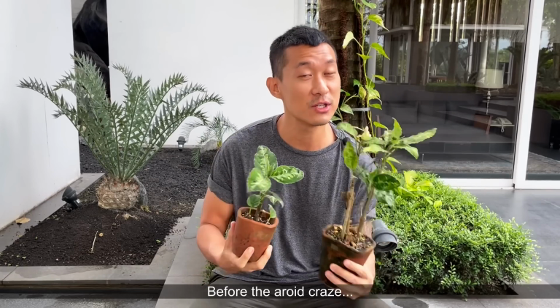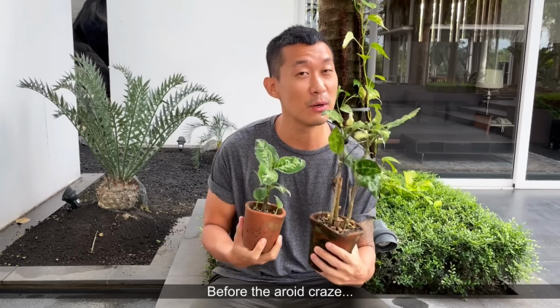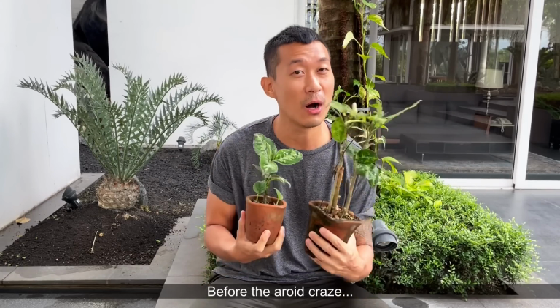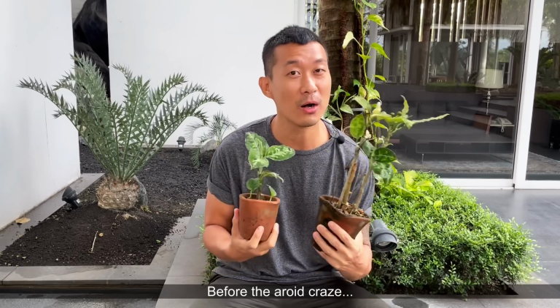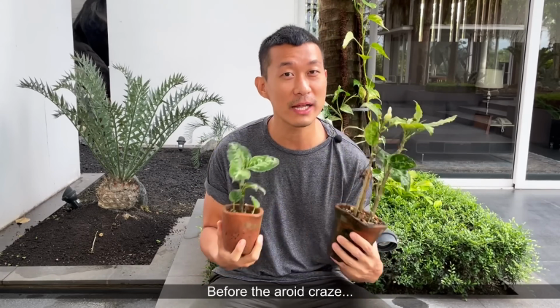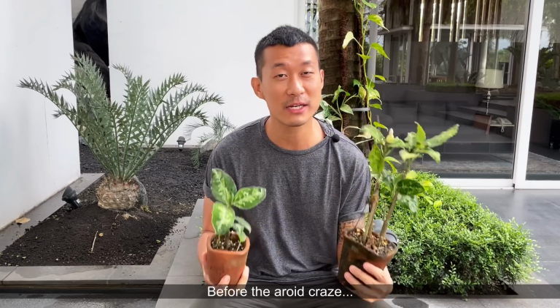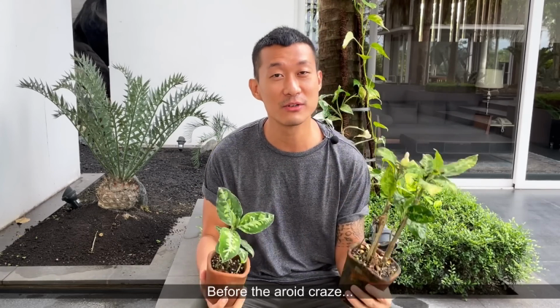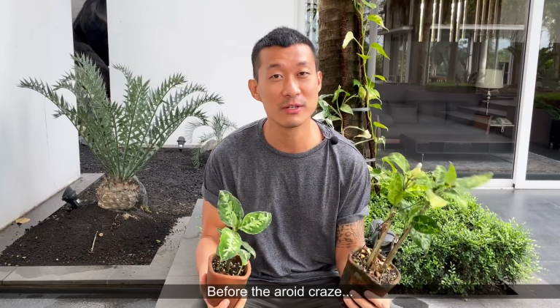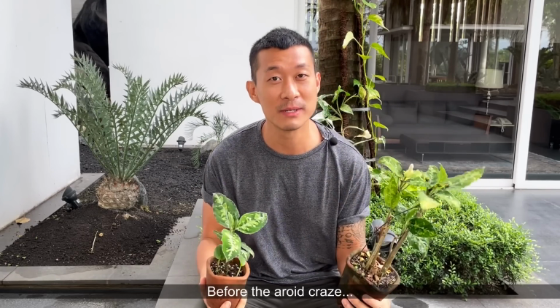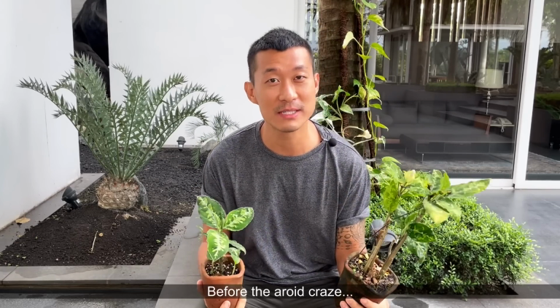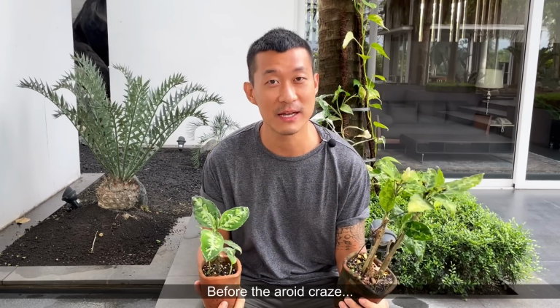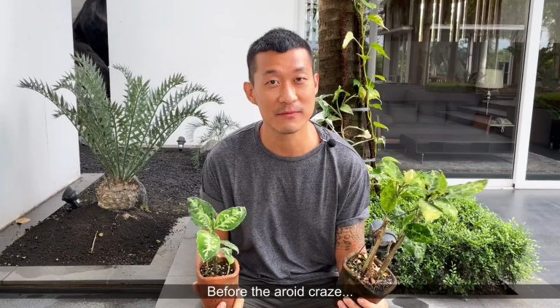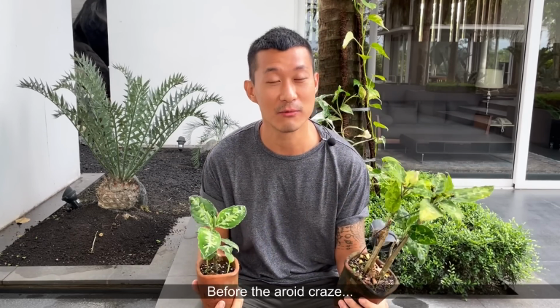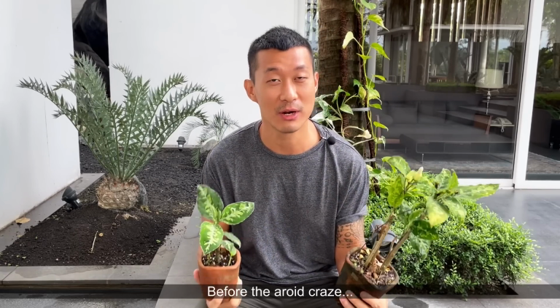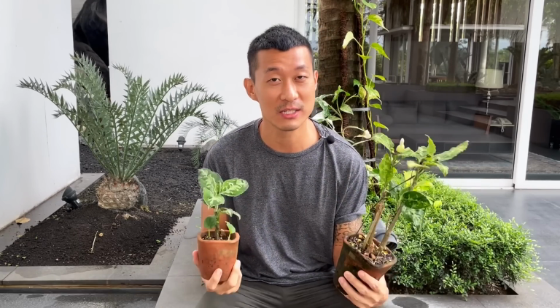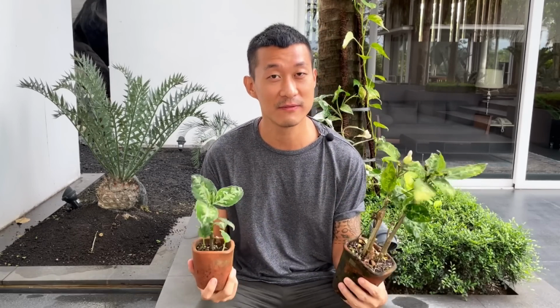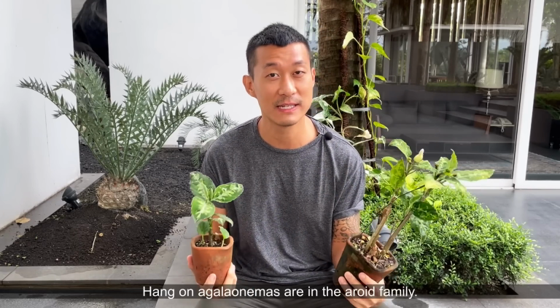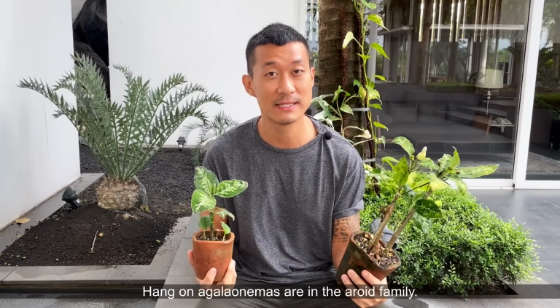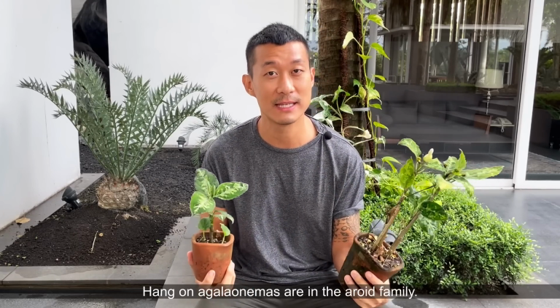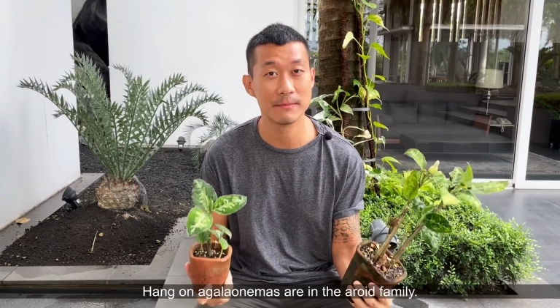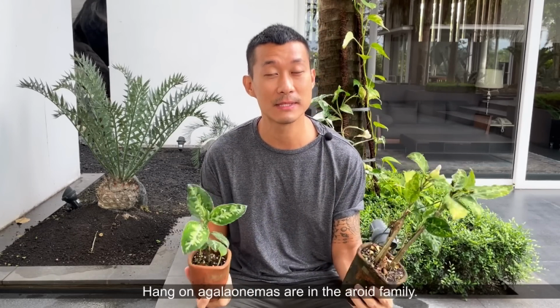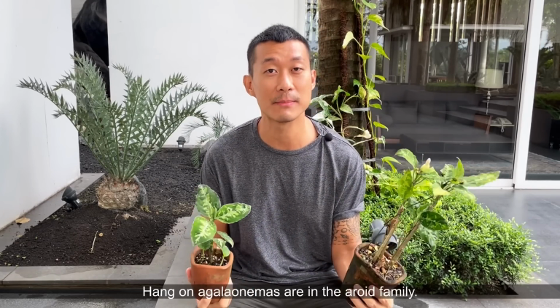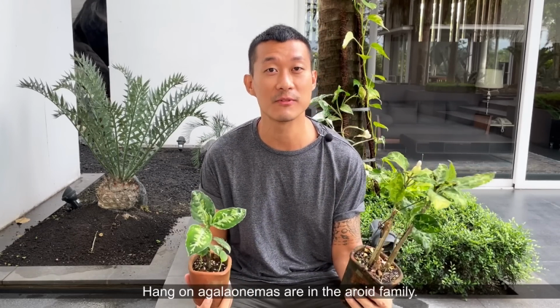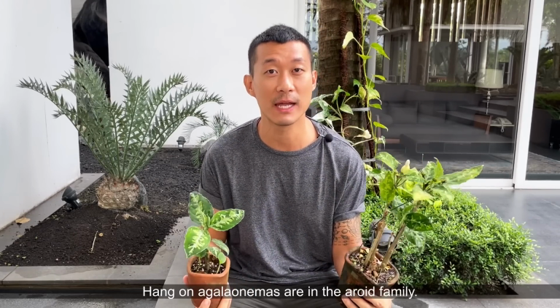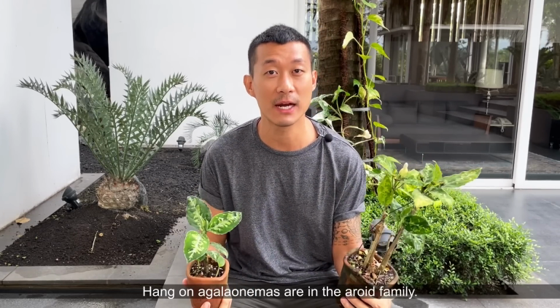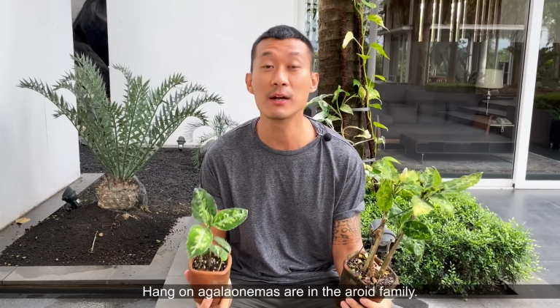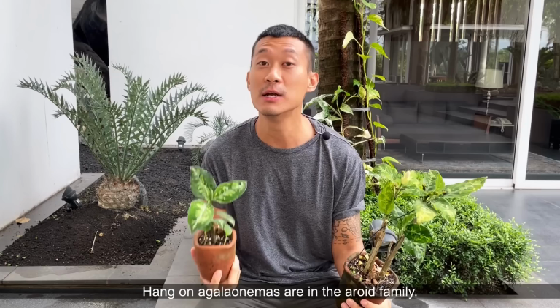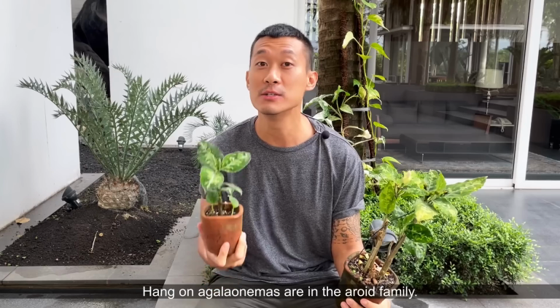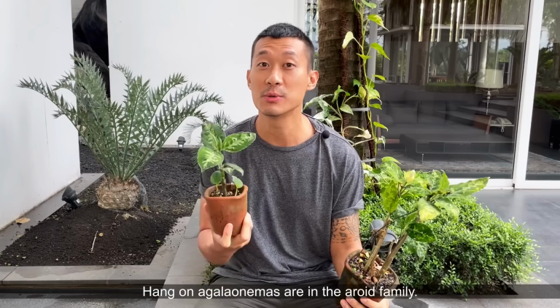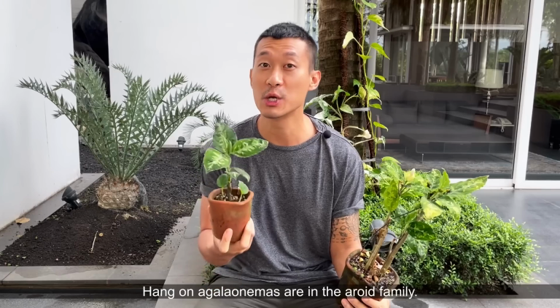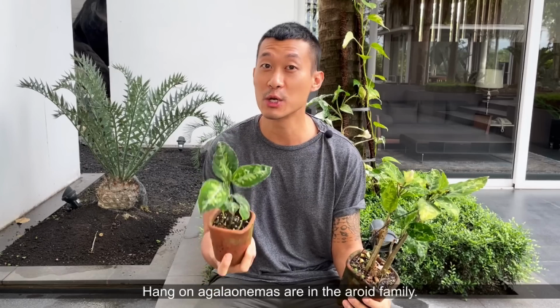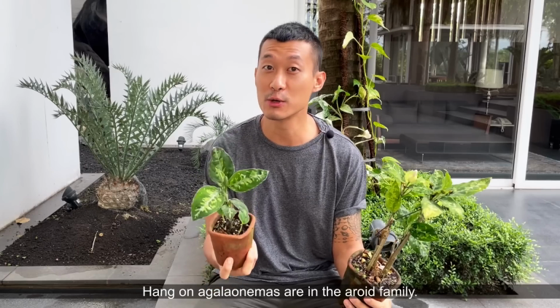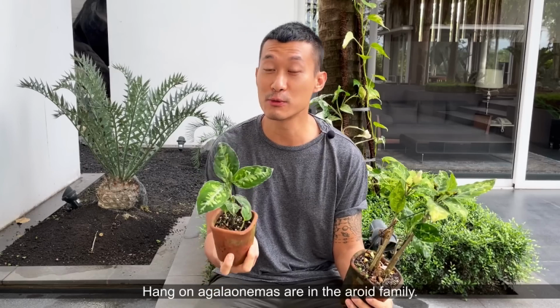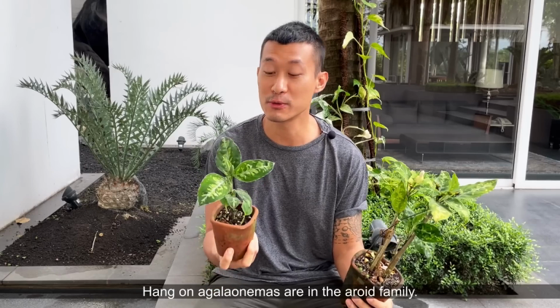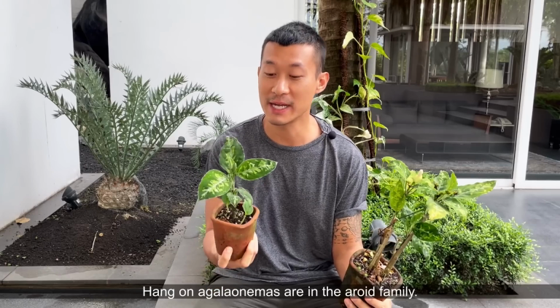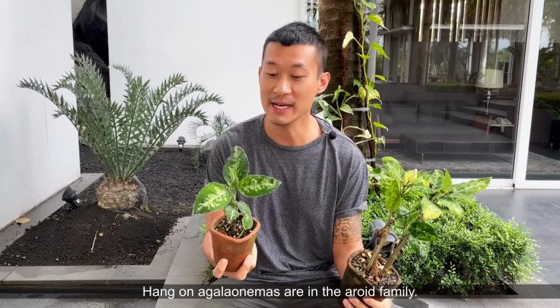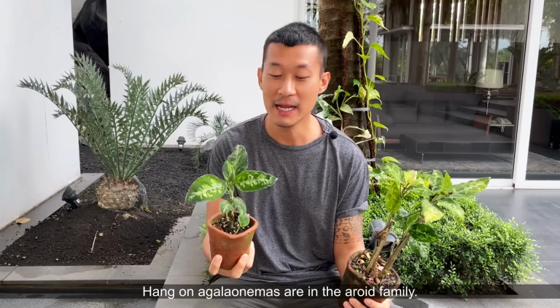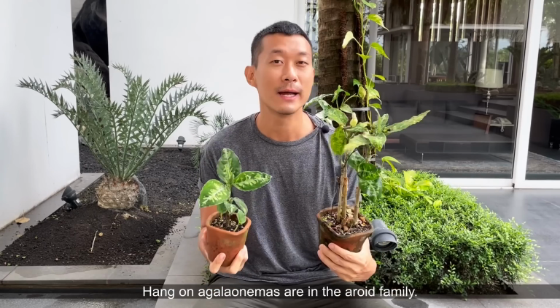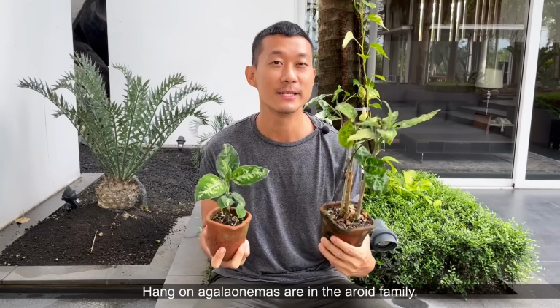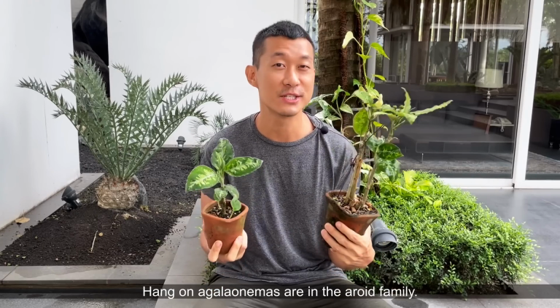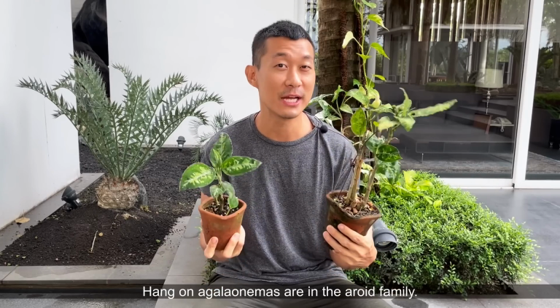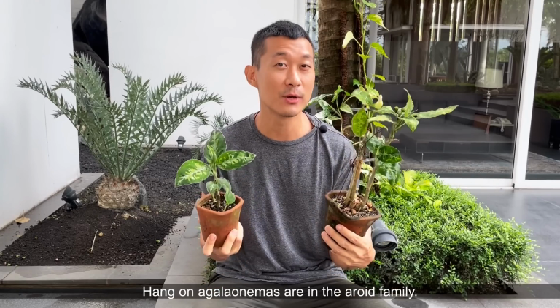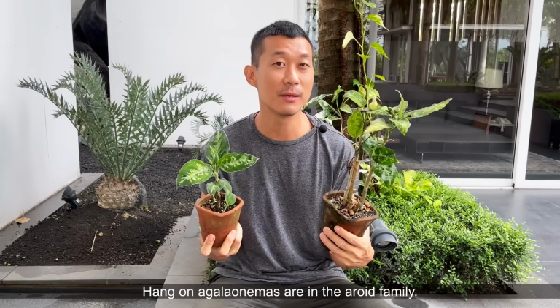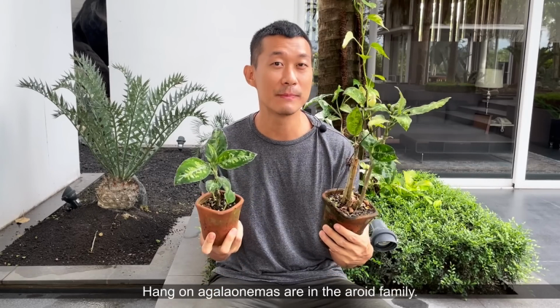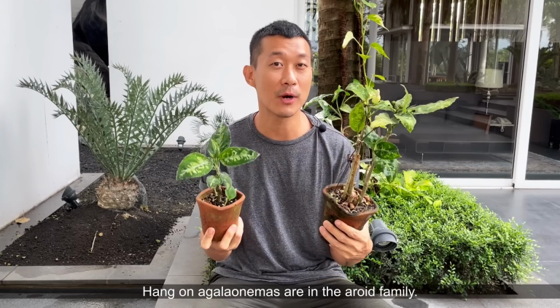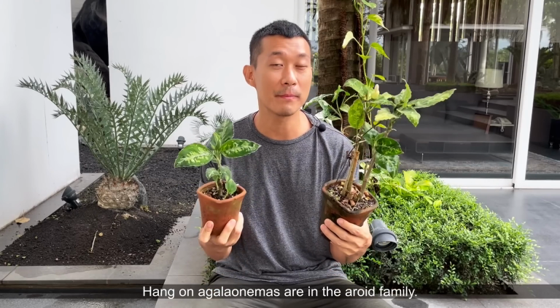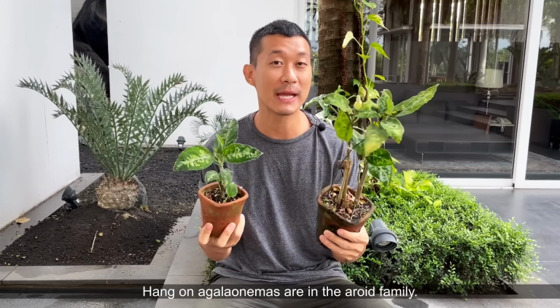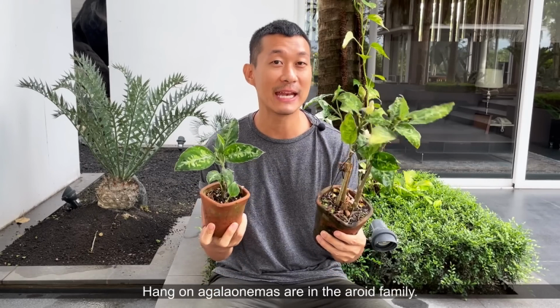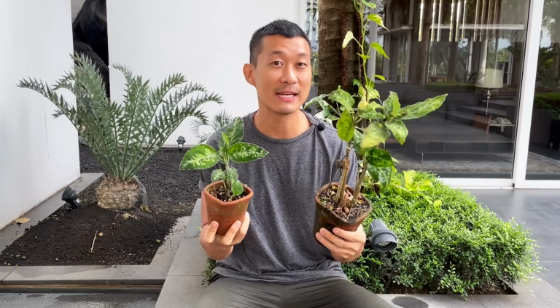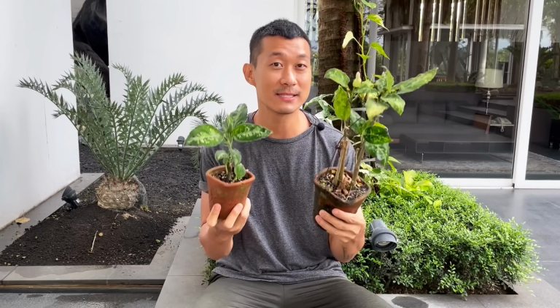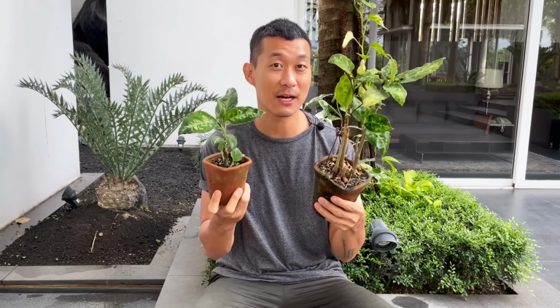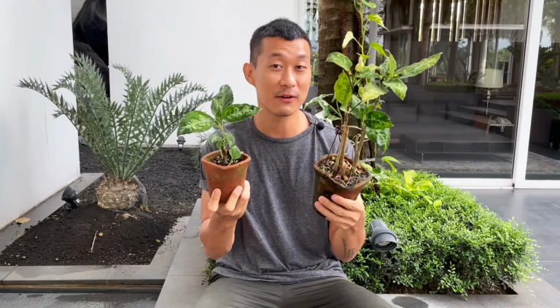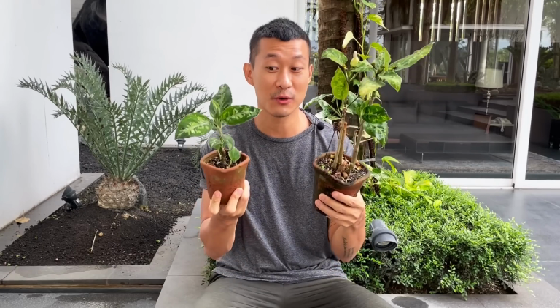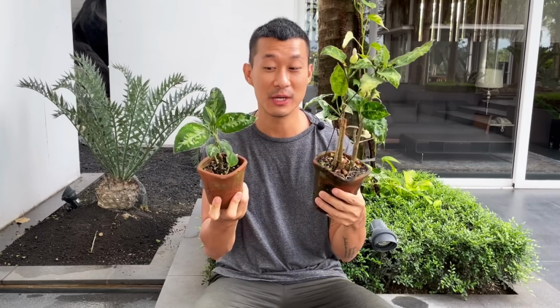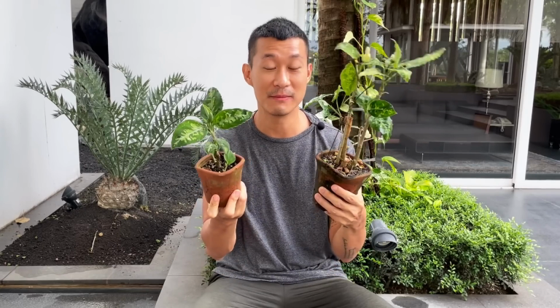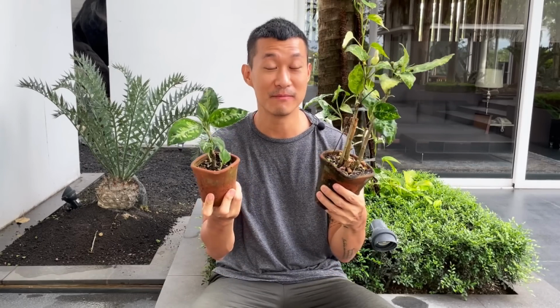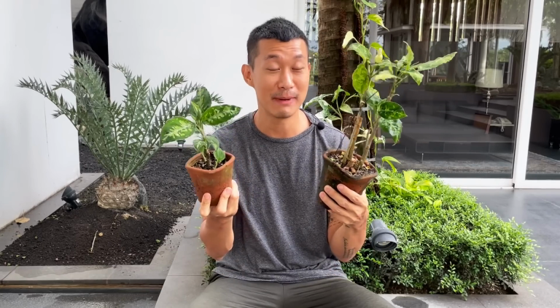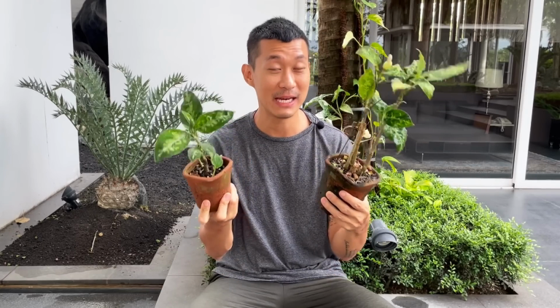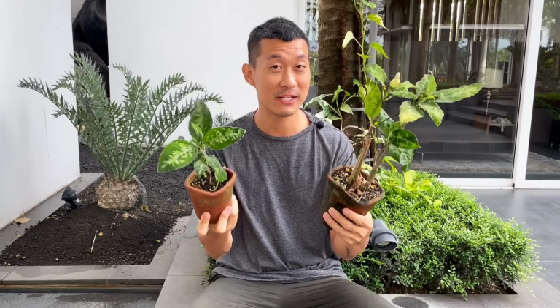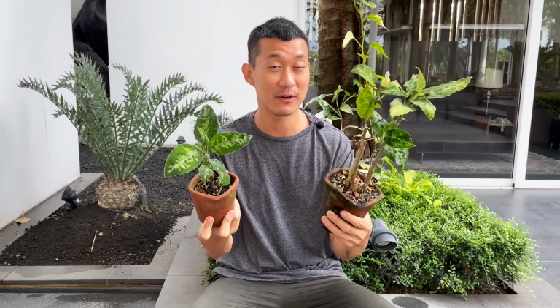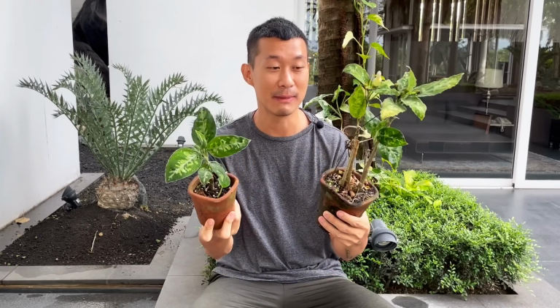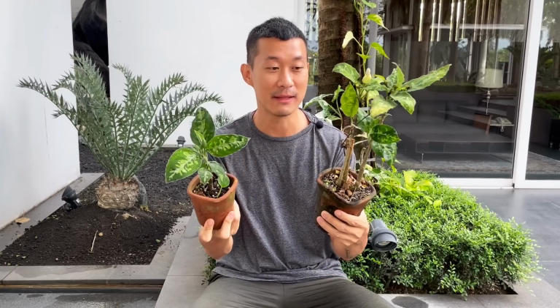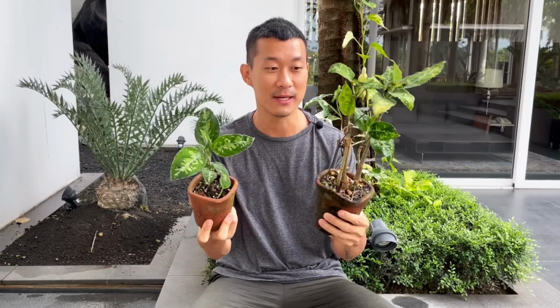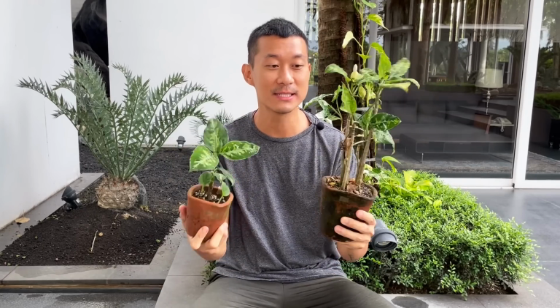Actually, all Aglaonemas have relatively the same type of care, so we're going to go through that. And today I'm going to be propagating this plant for you in many different methods.